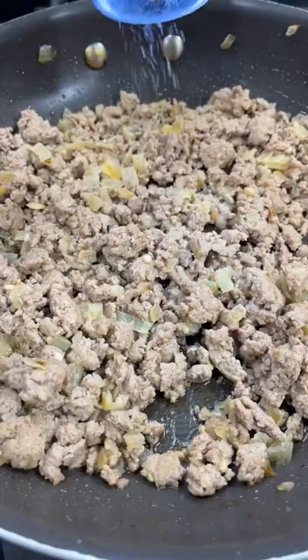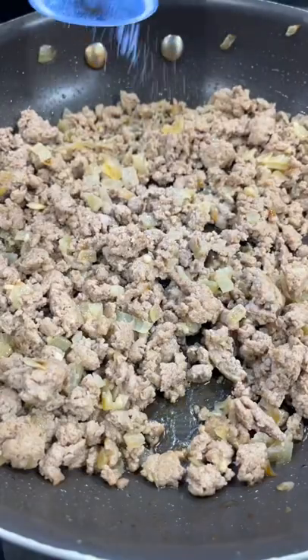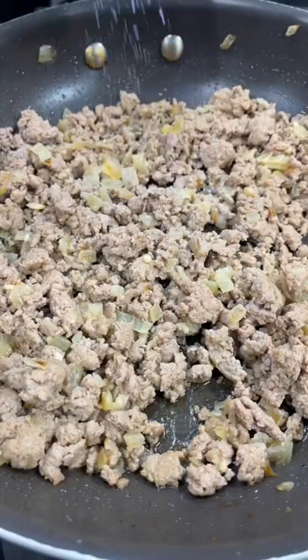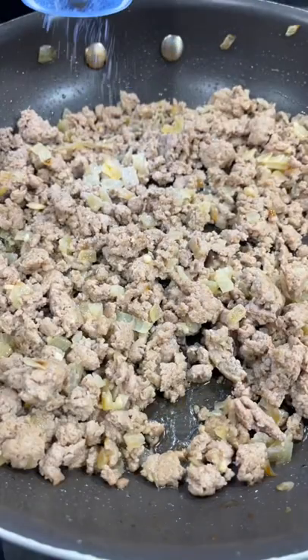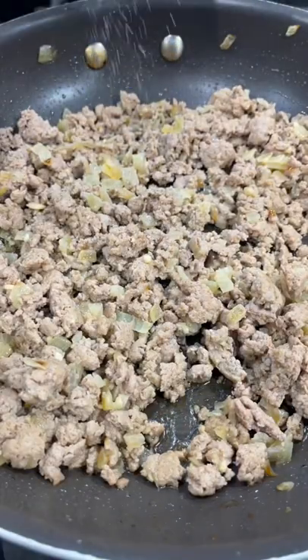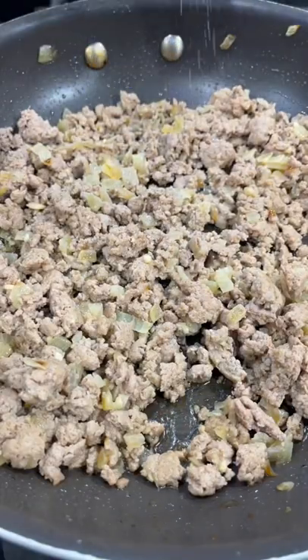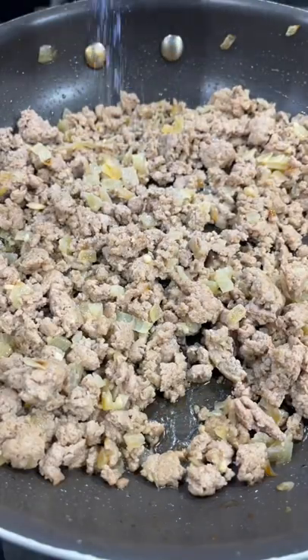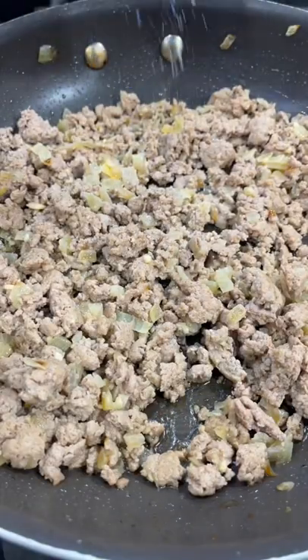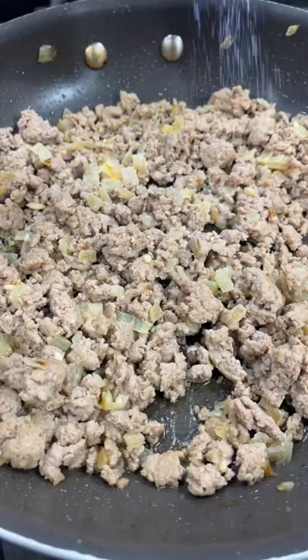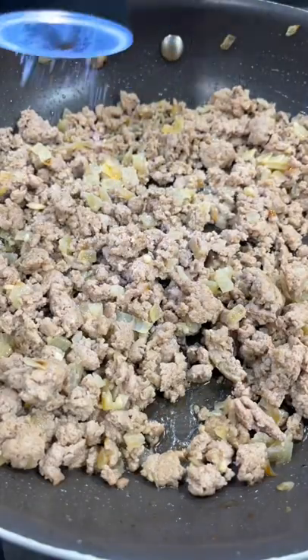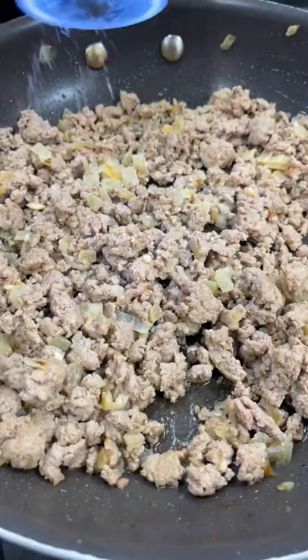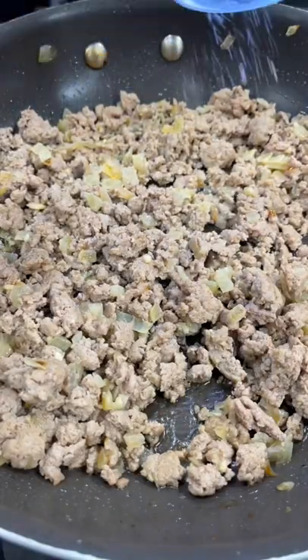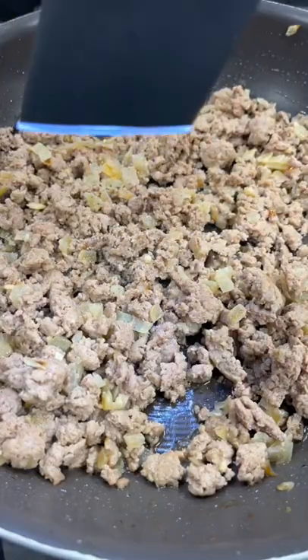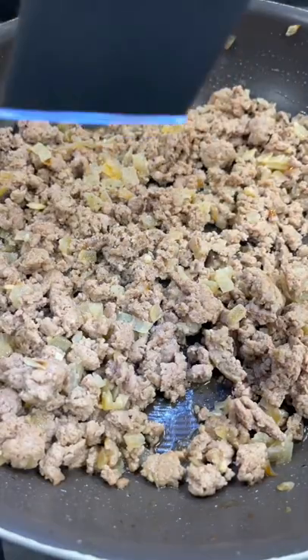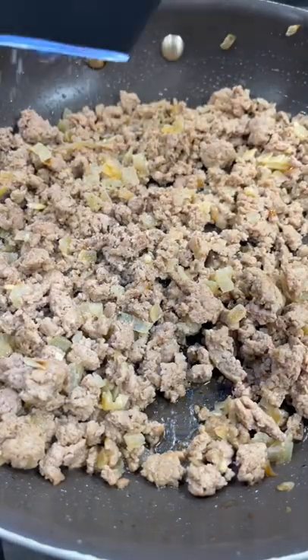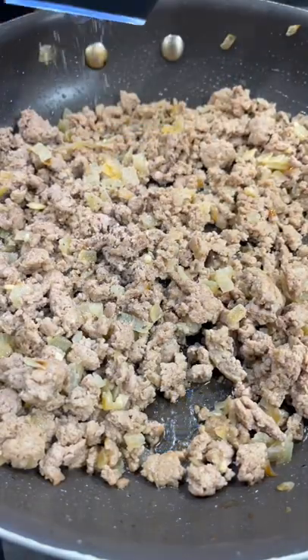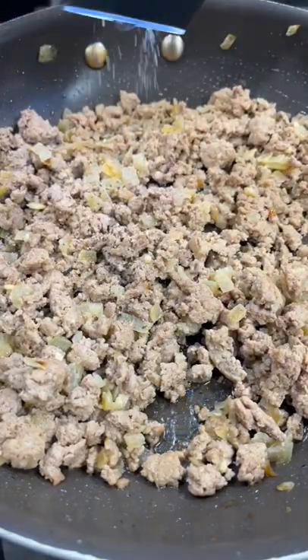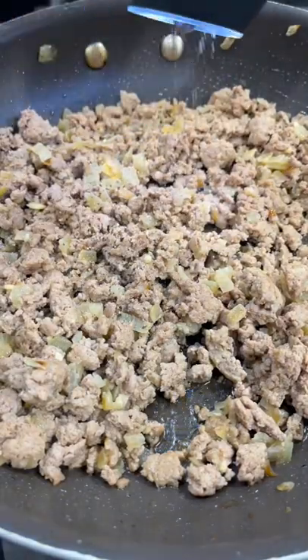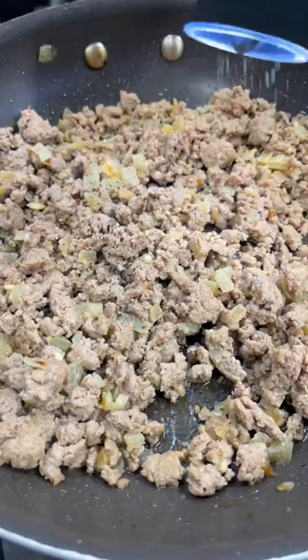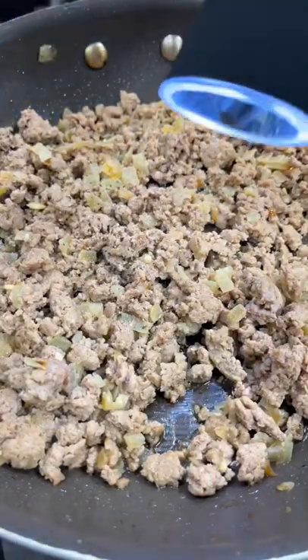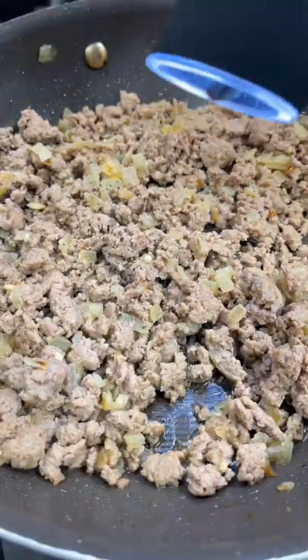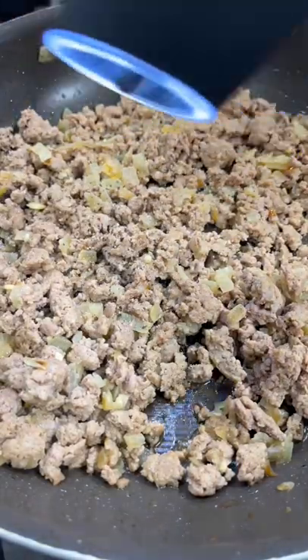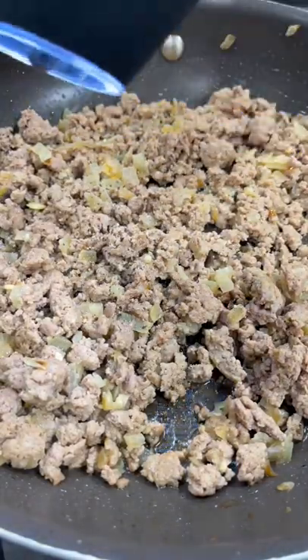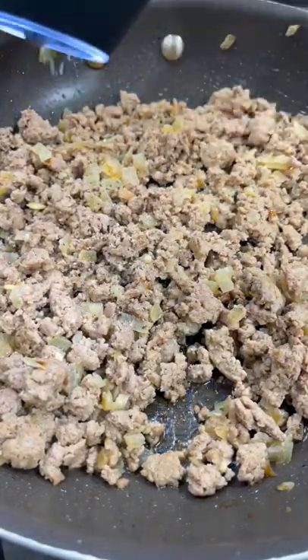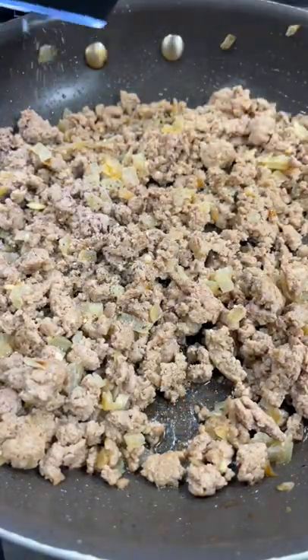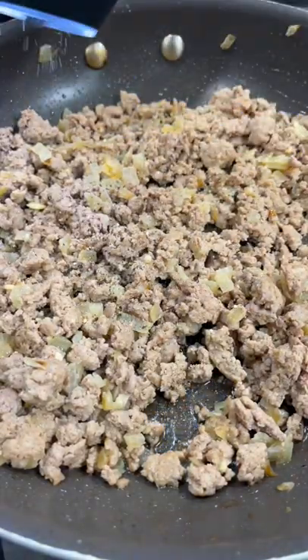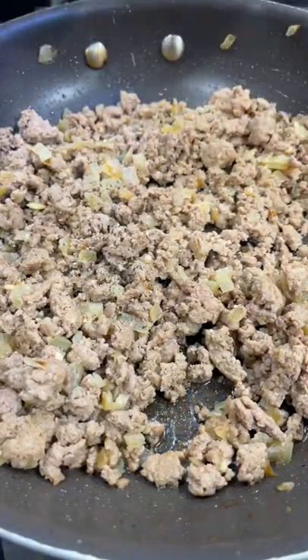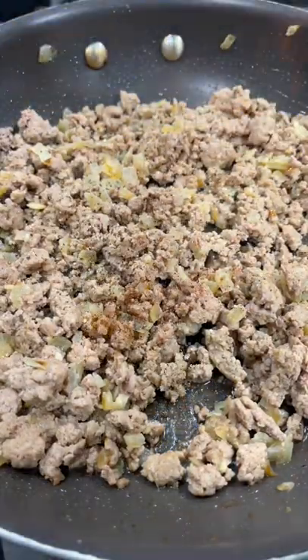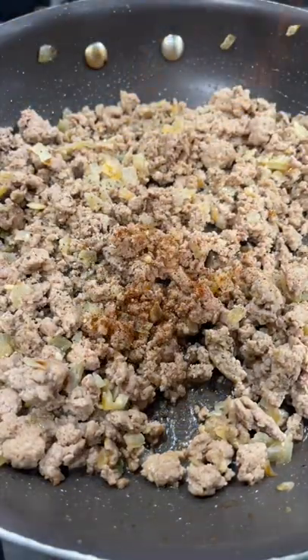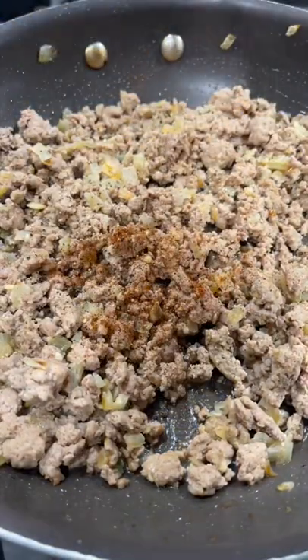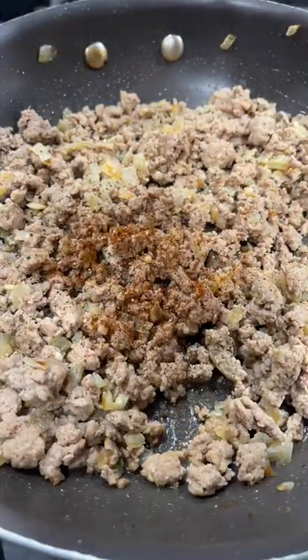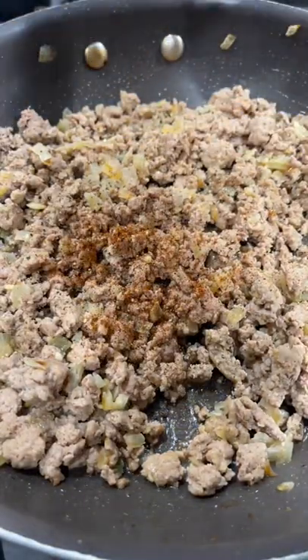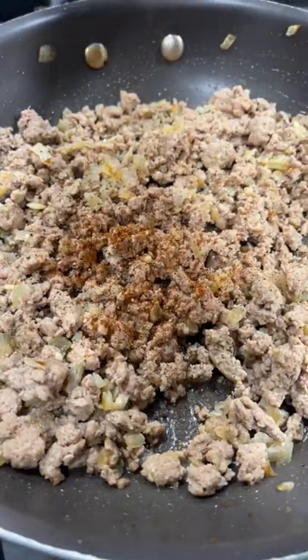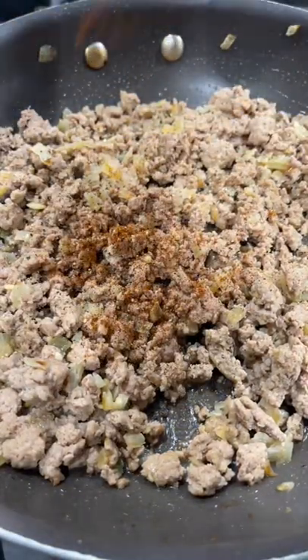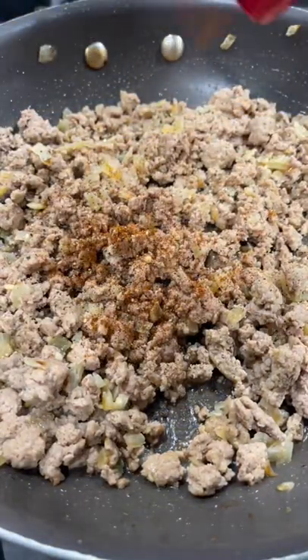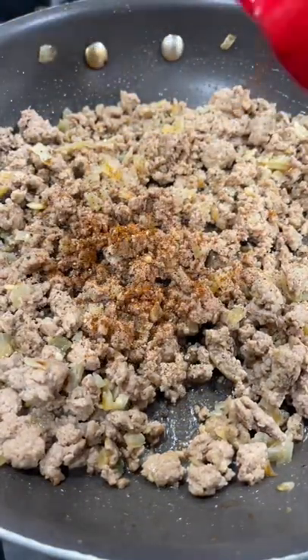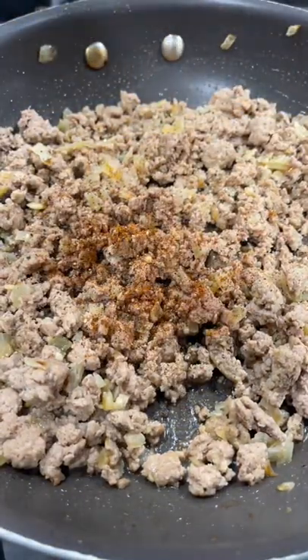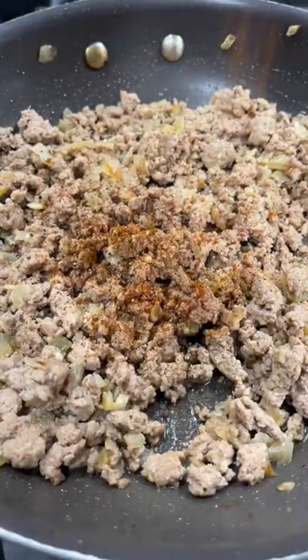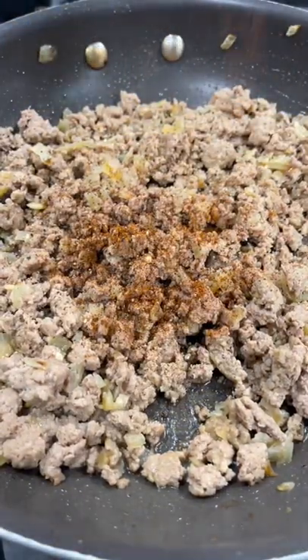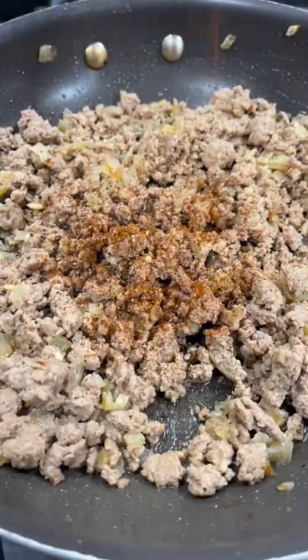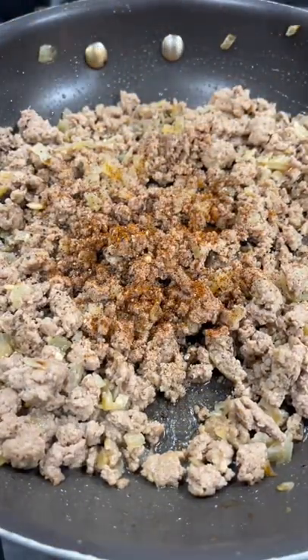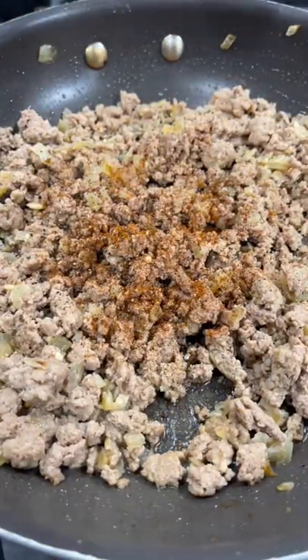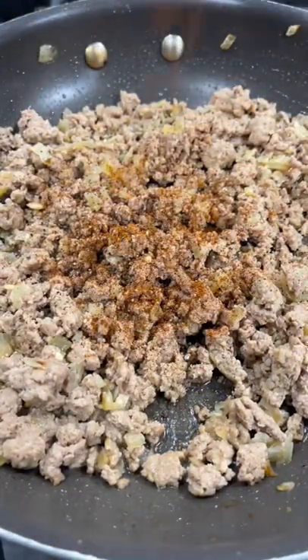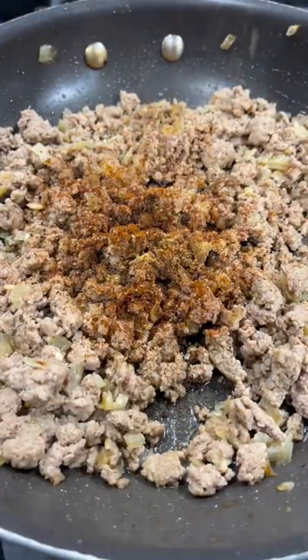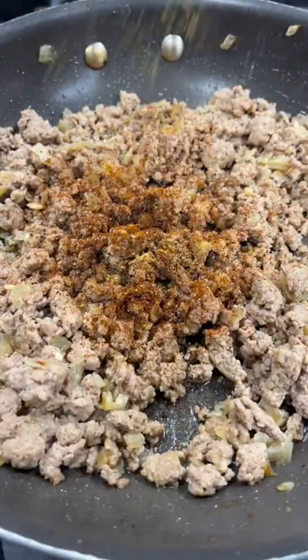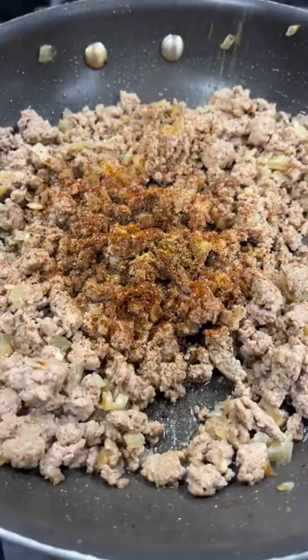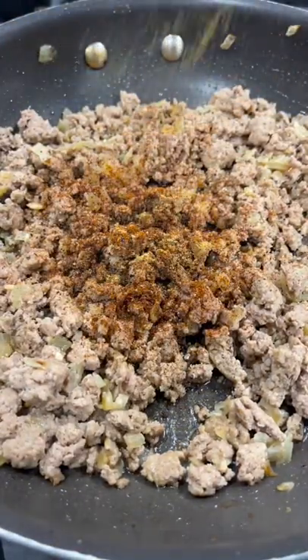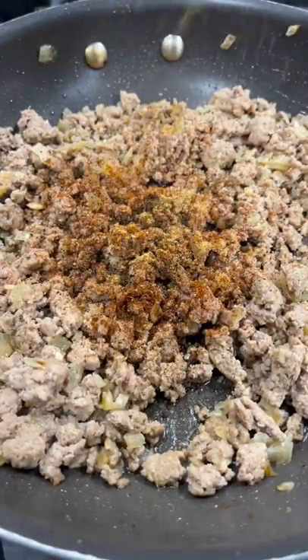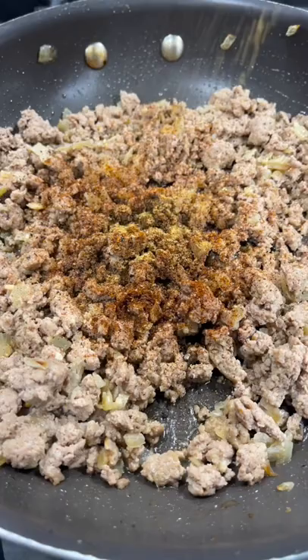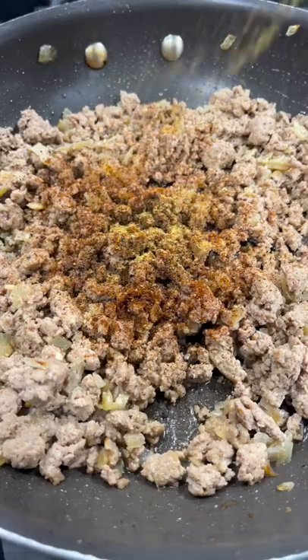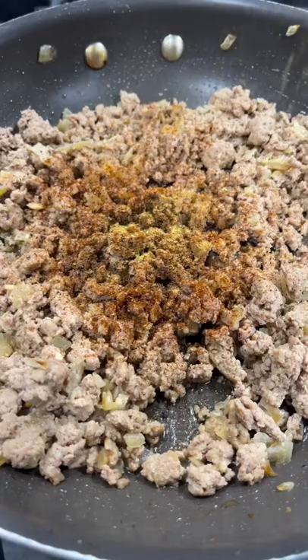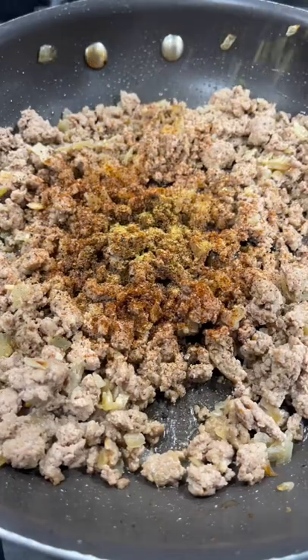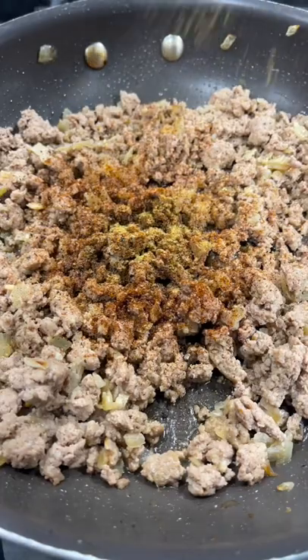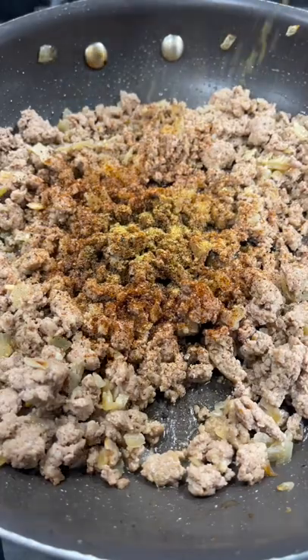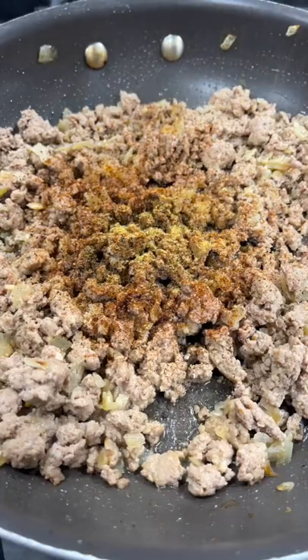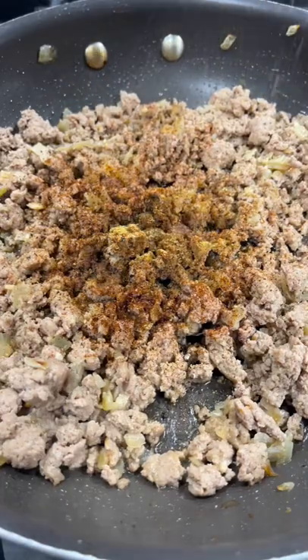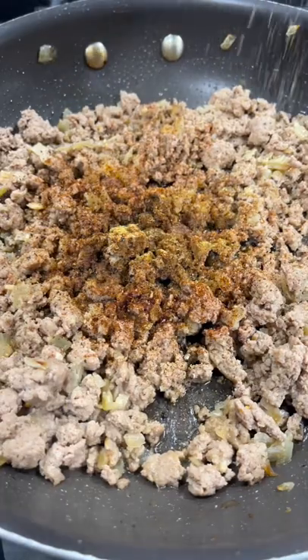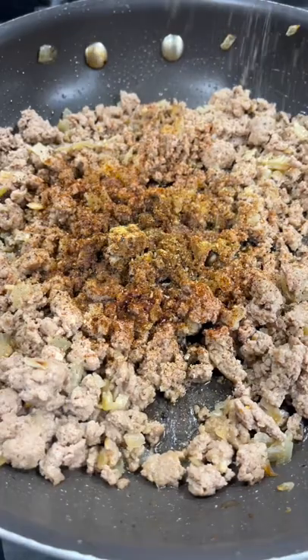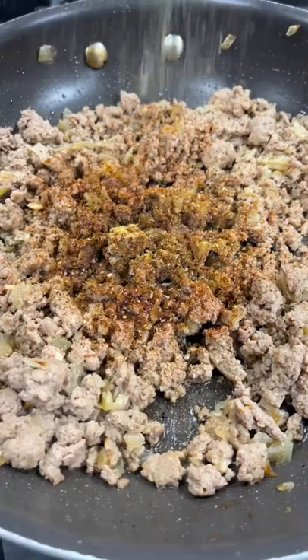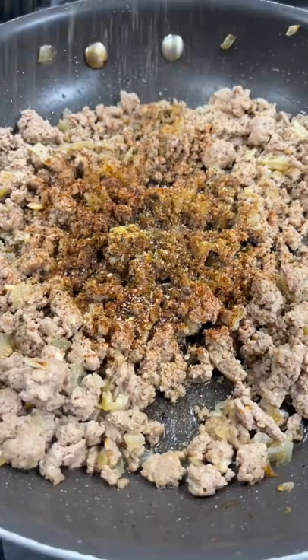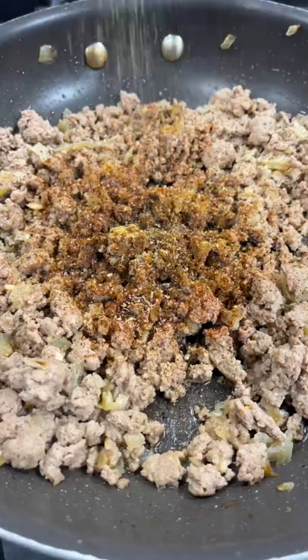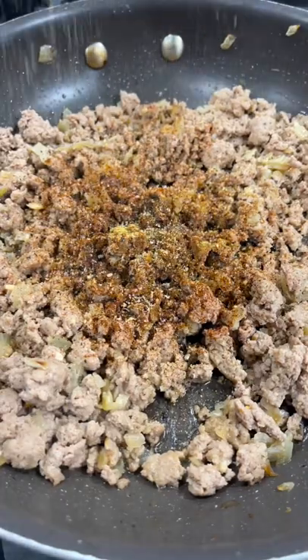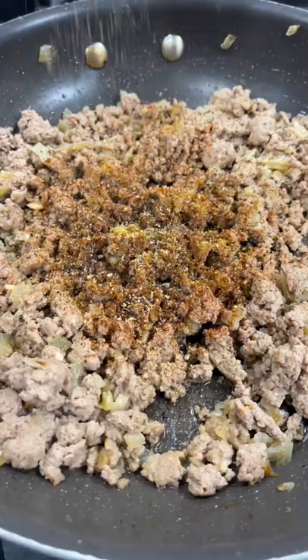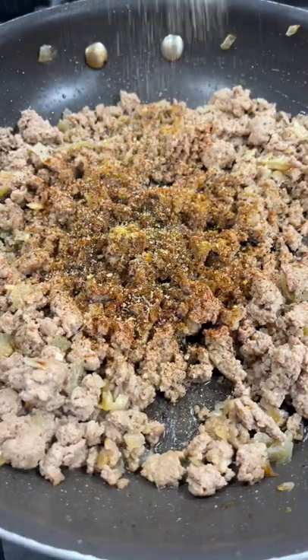Brown one pound of ground turkey. Once cooked, season with salt, pepper, chili powder, cumin, and some all-purpose seasoning.